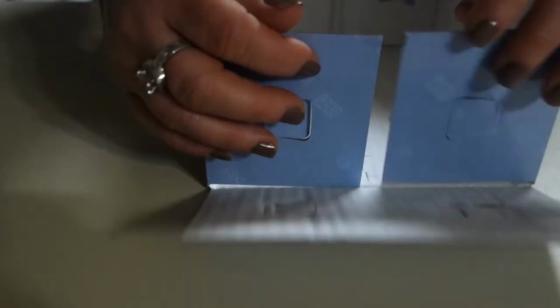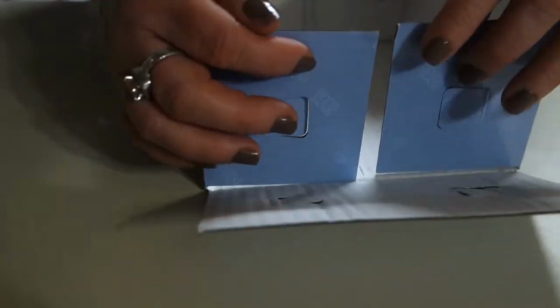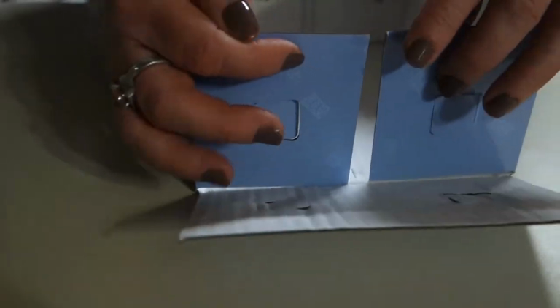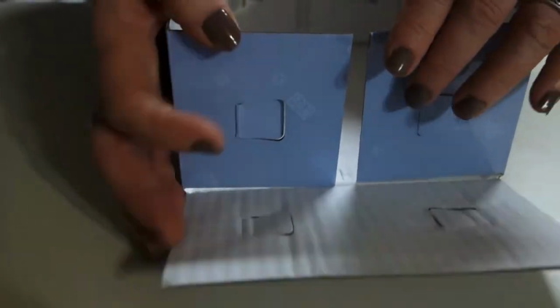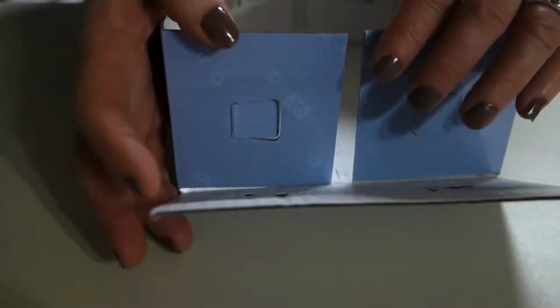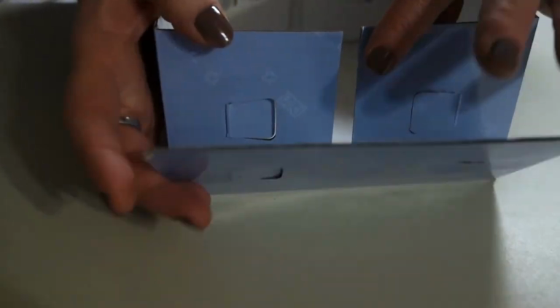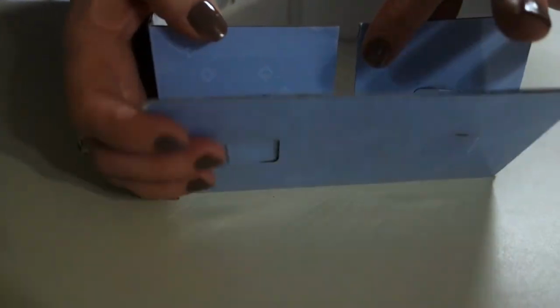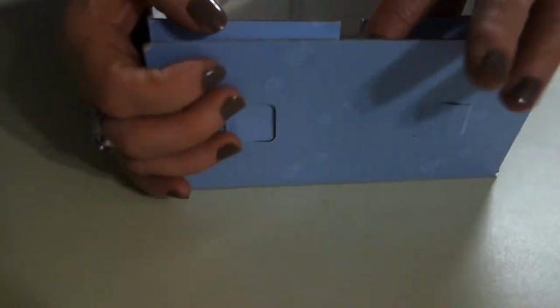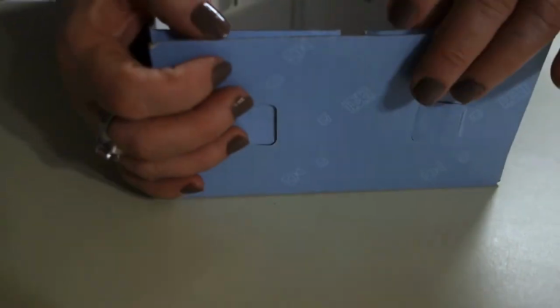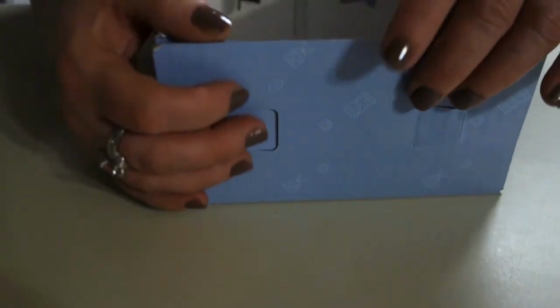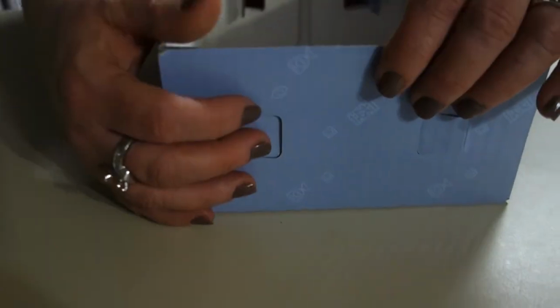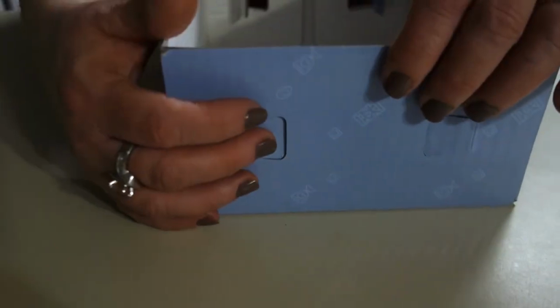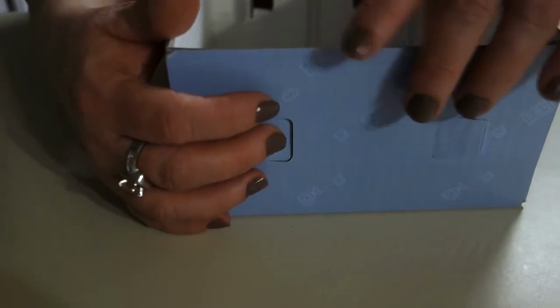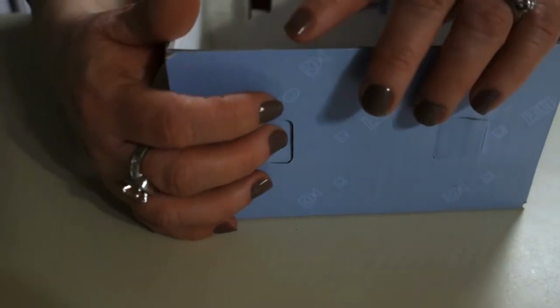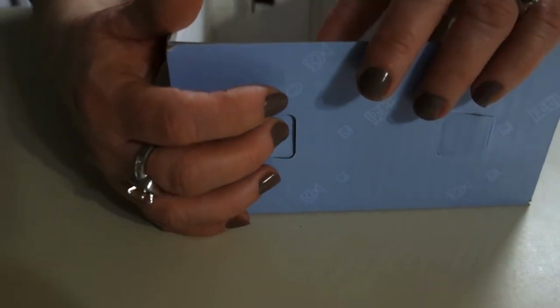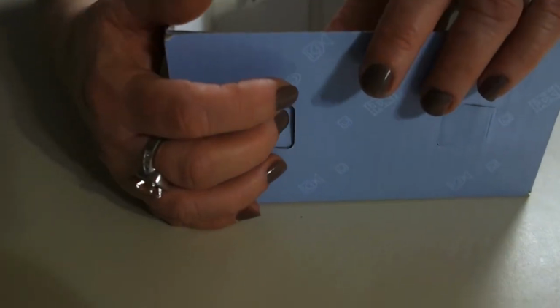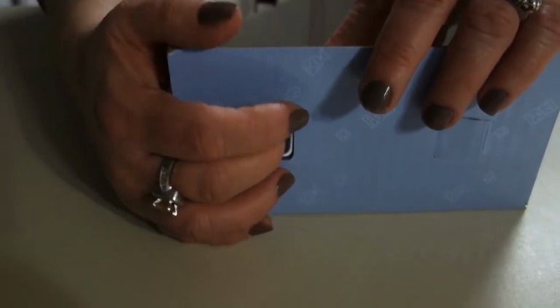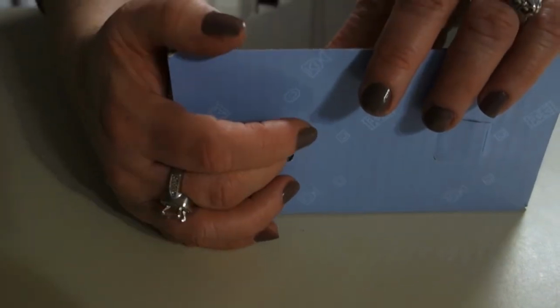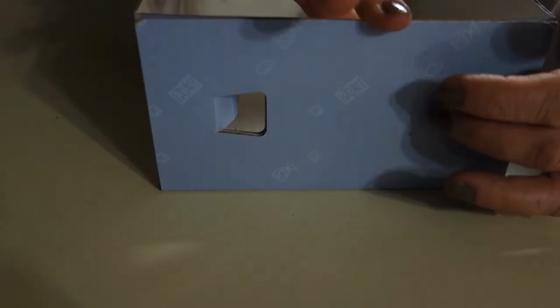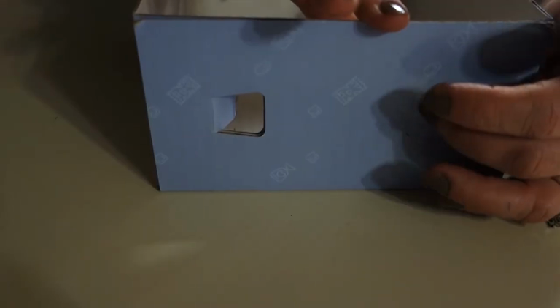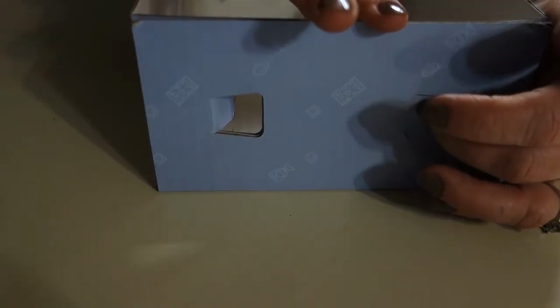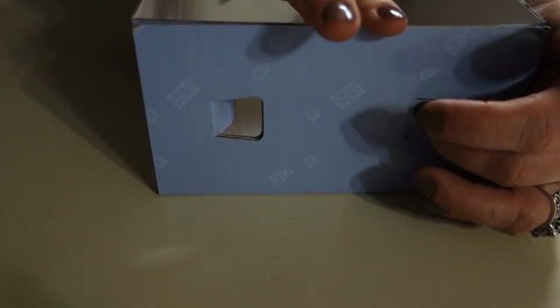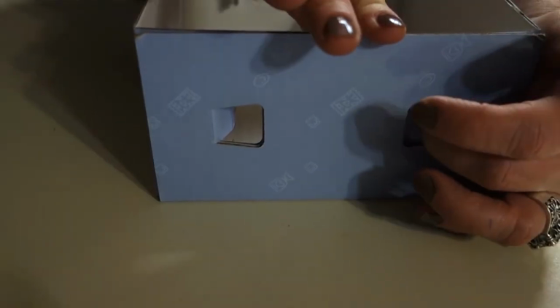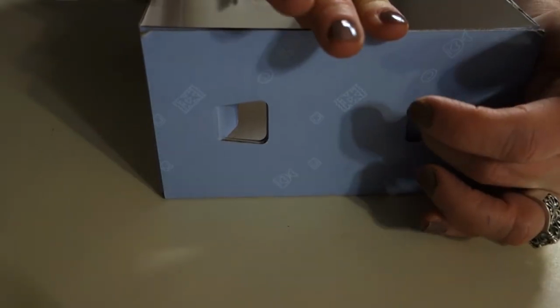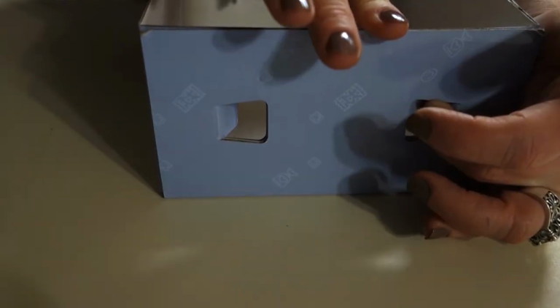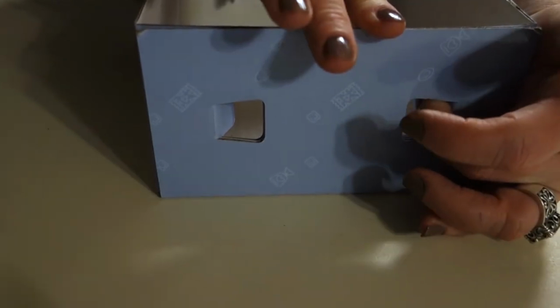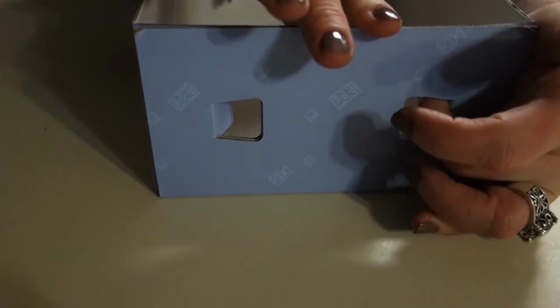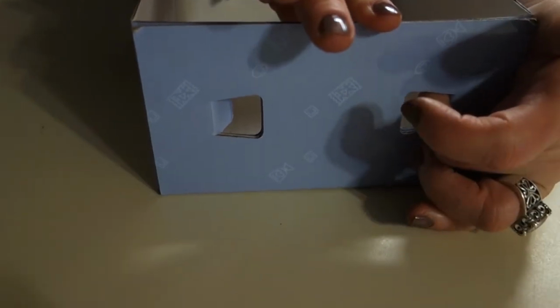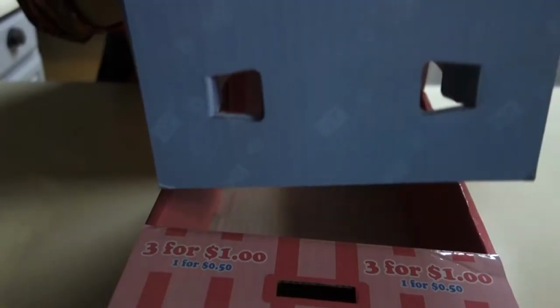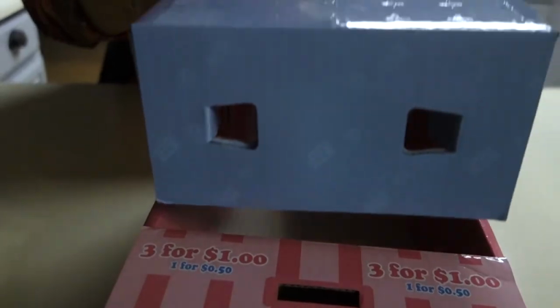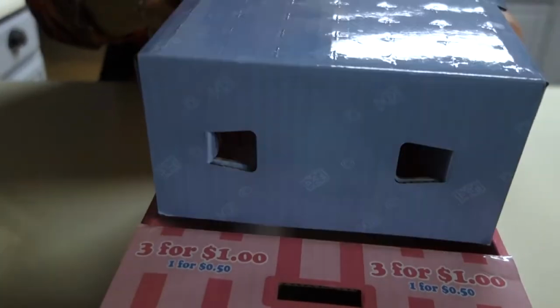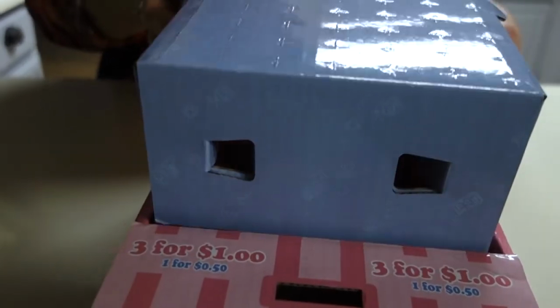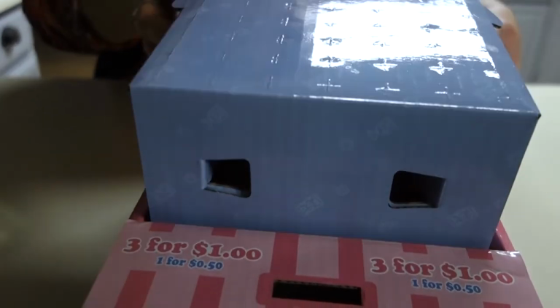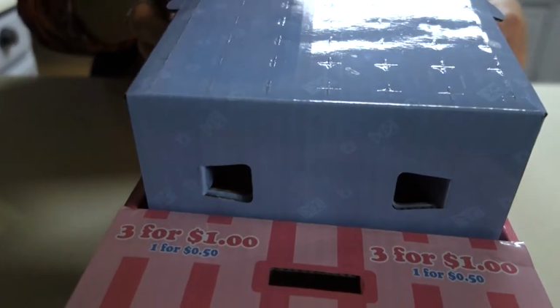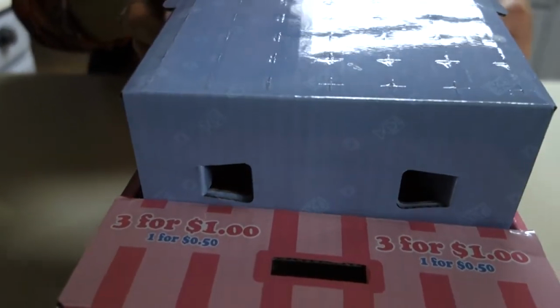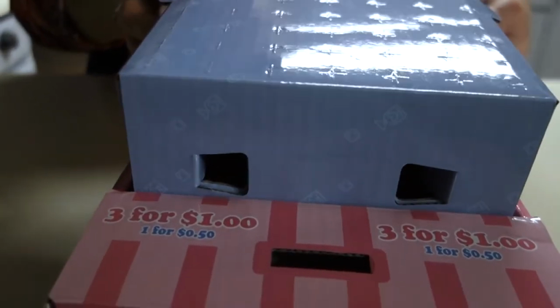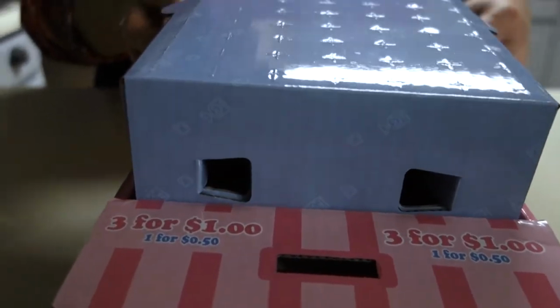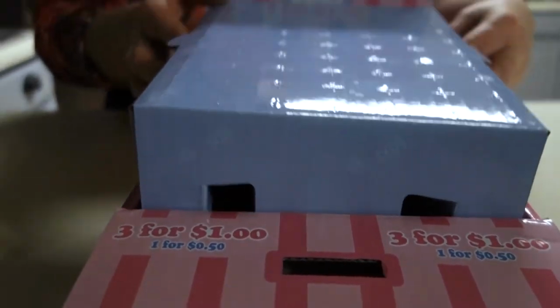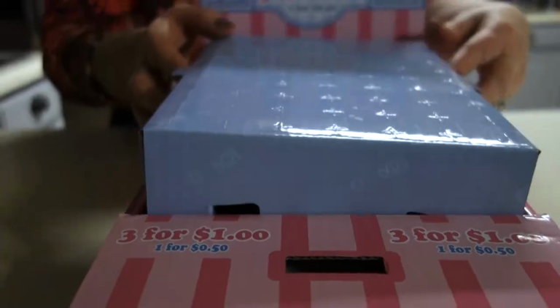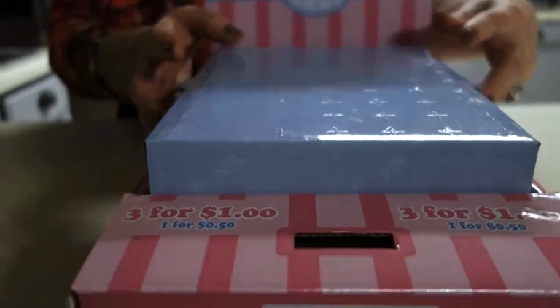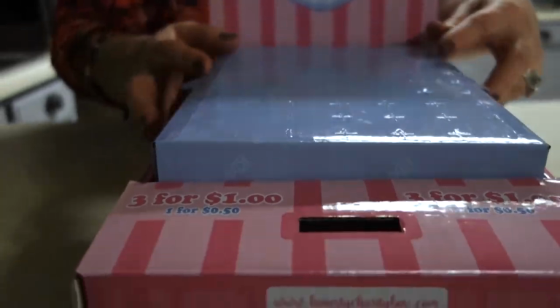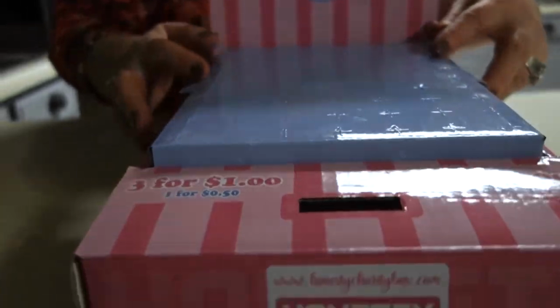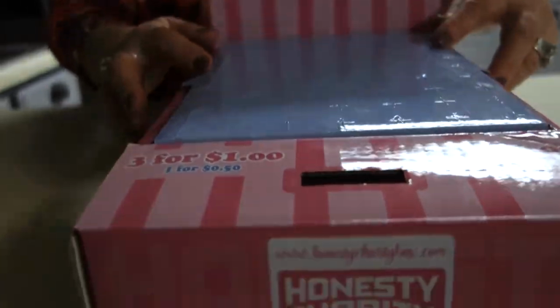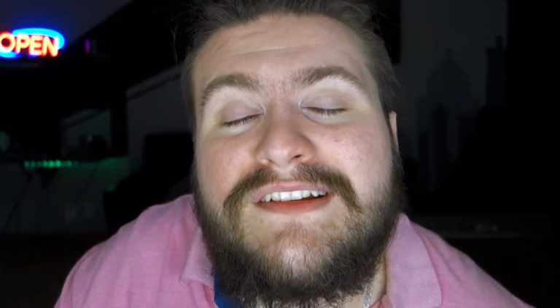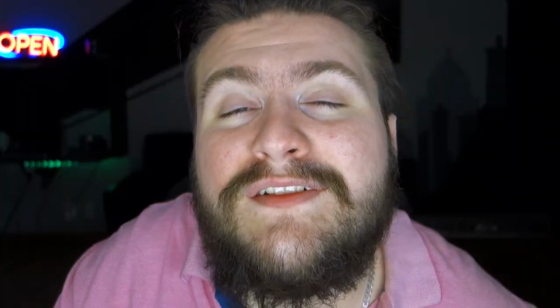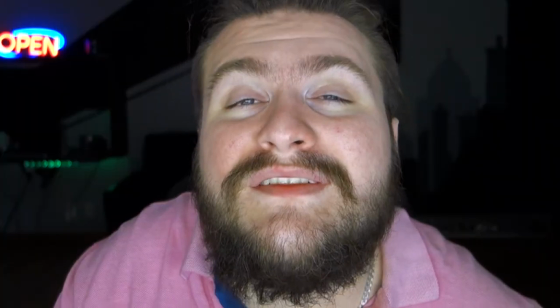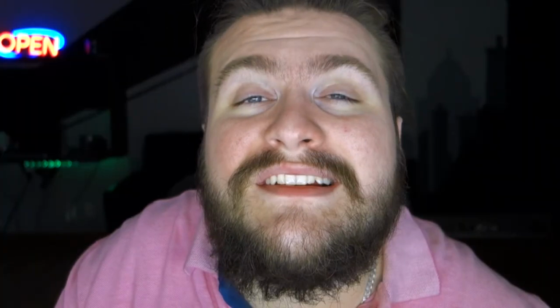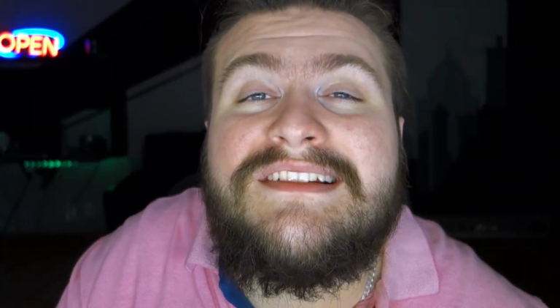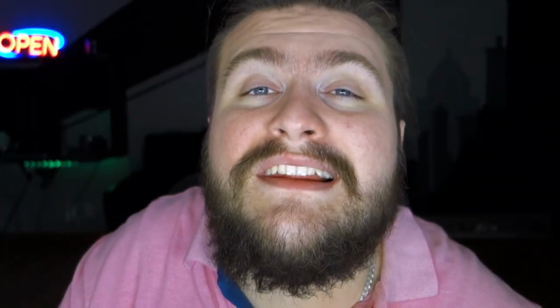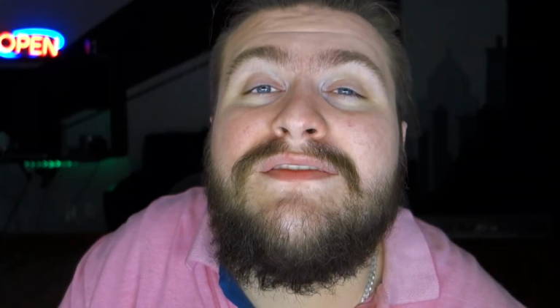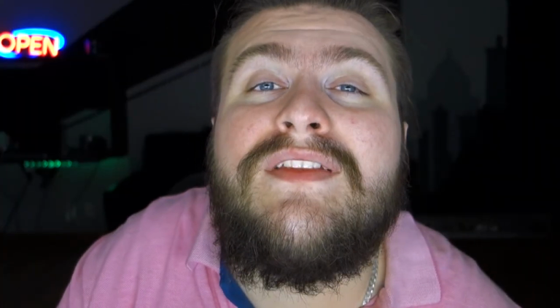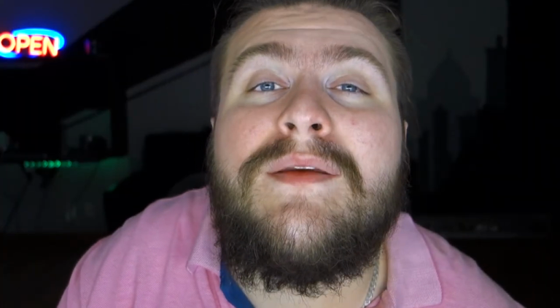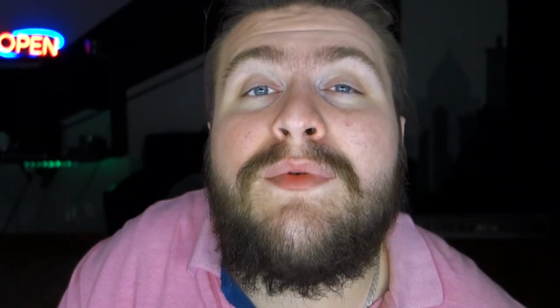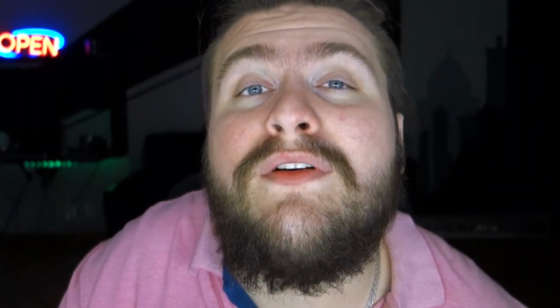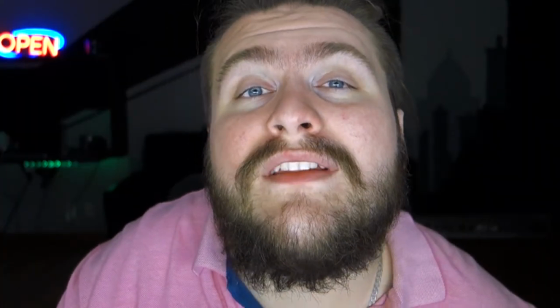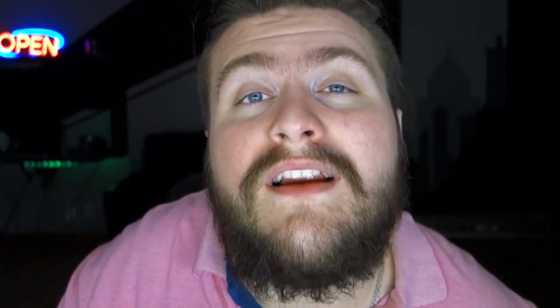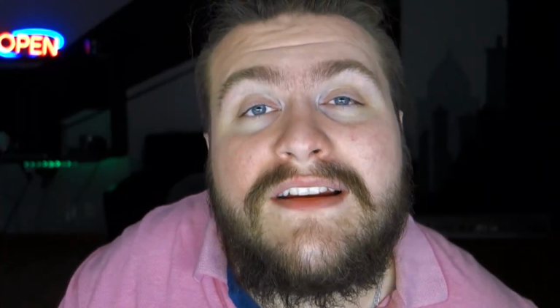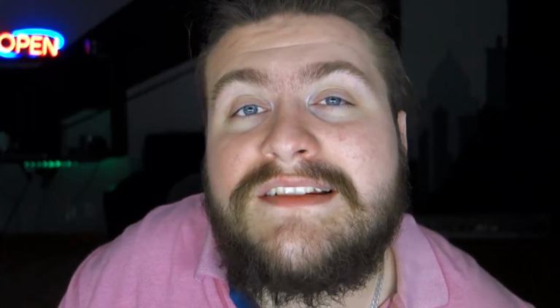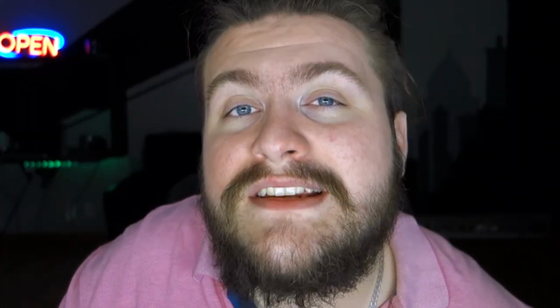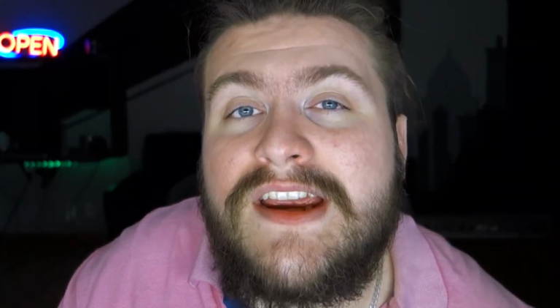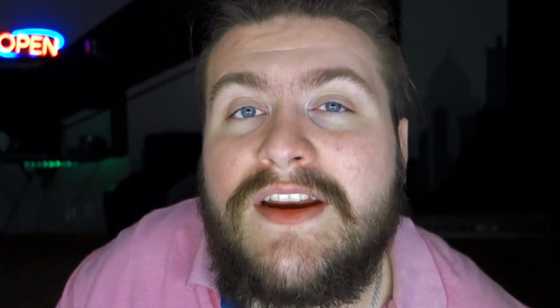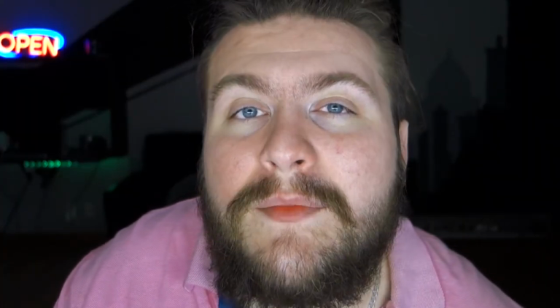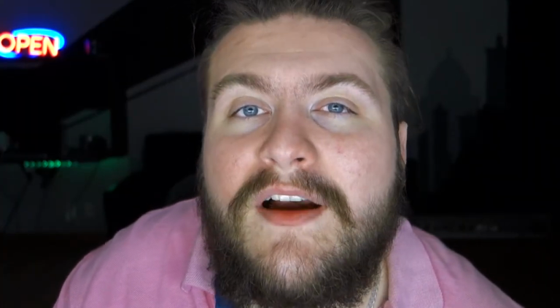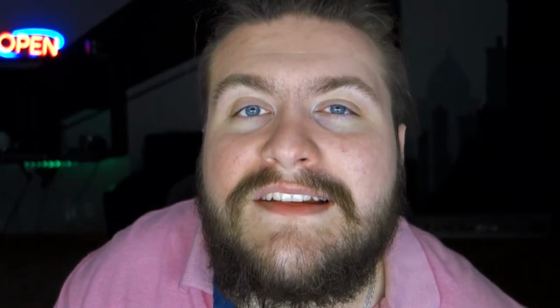Just use your fingers to push in the tabs and everything will be good to go. Once you put the insert inside of the box, you have successfully built an Honesty Charity Box.